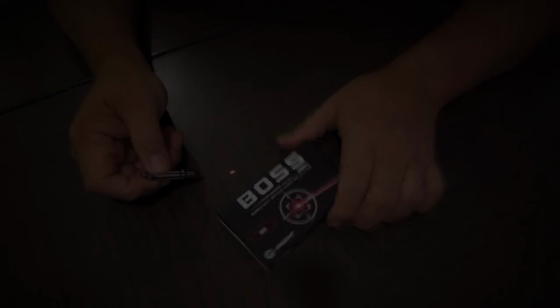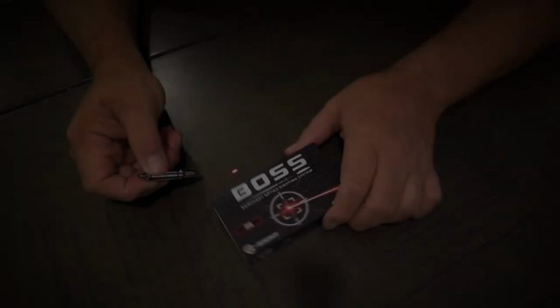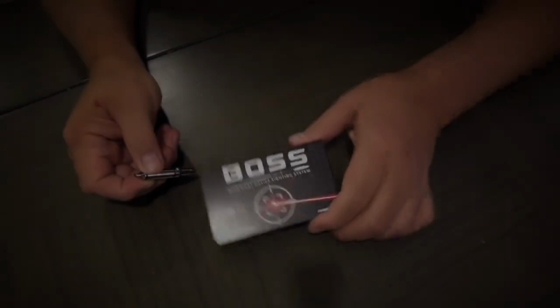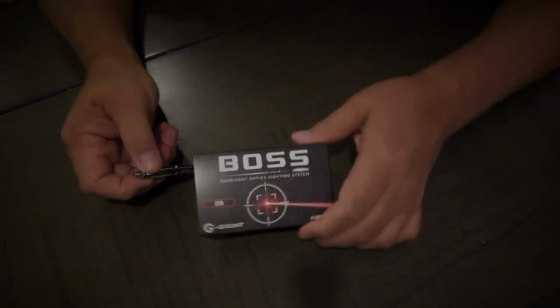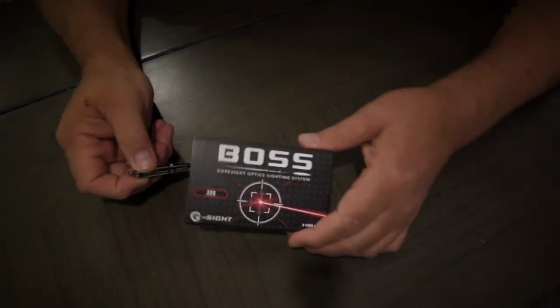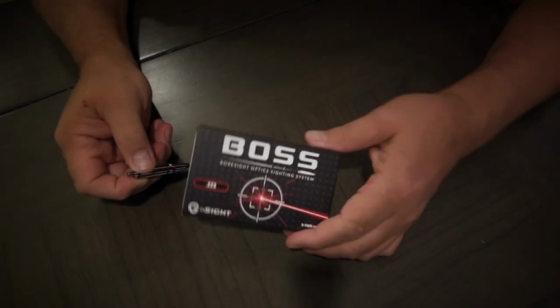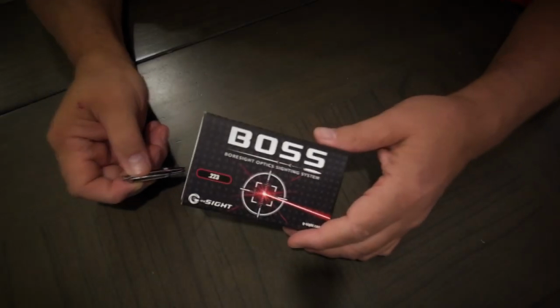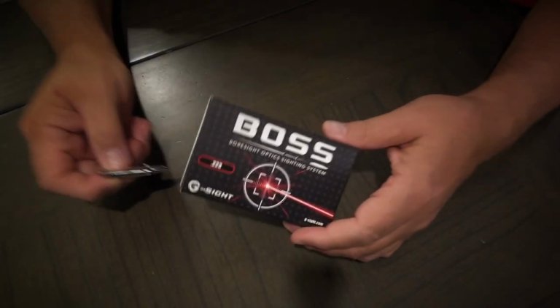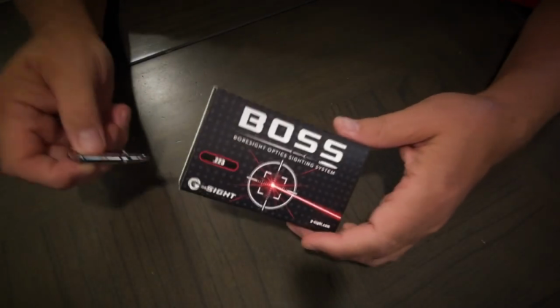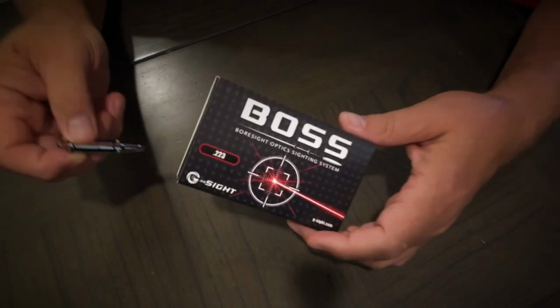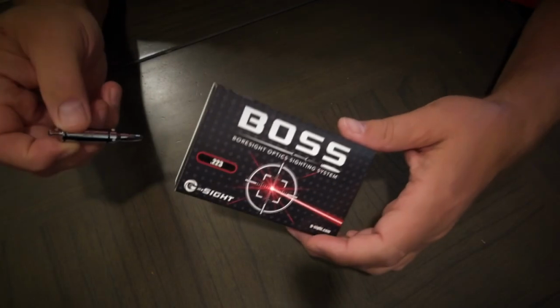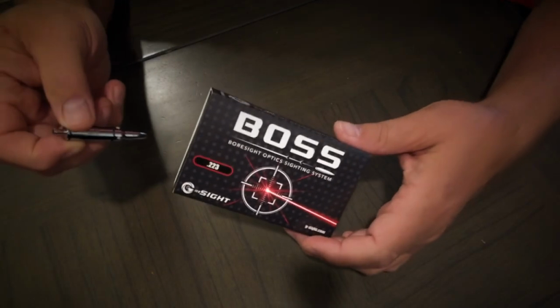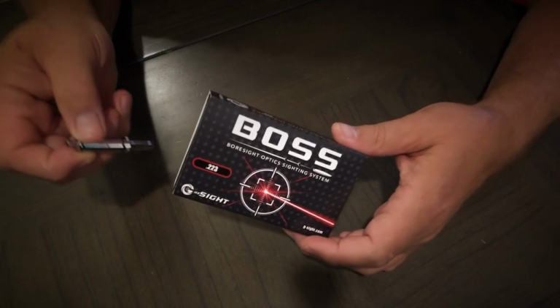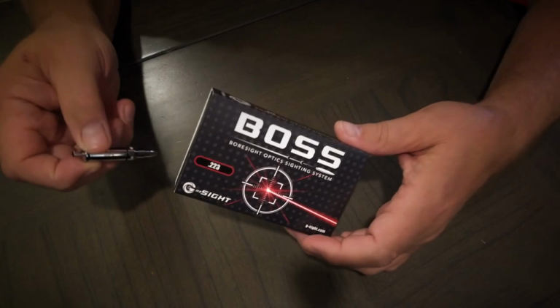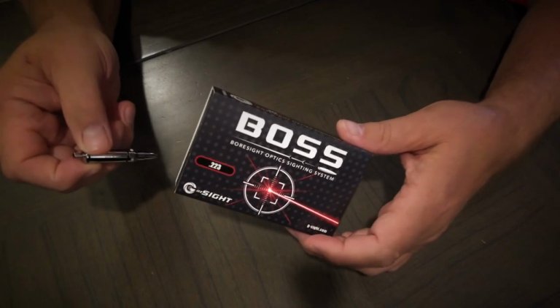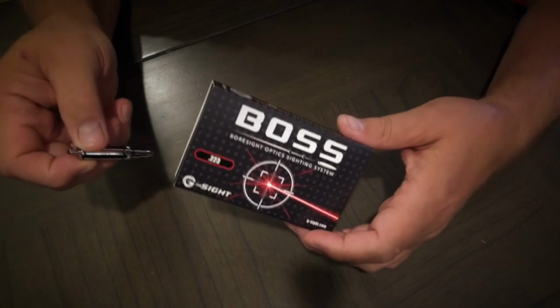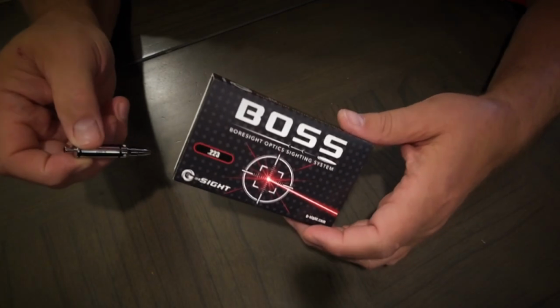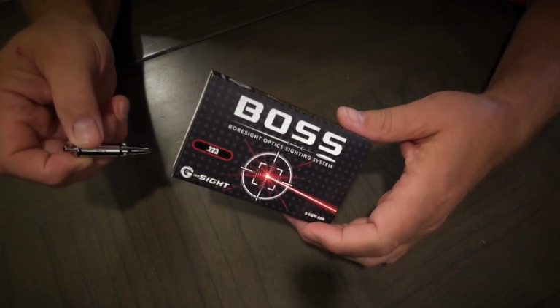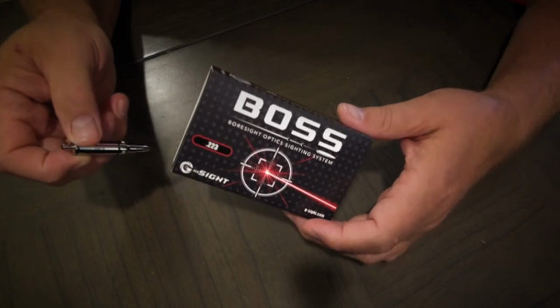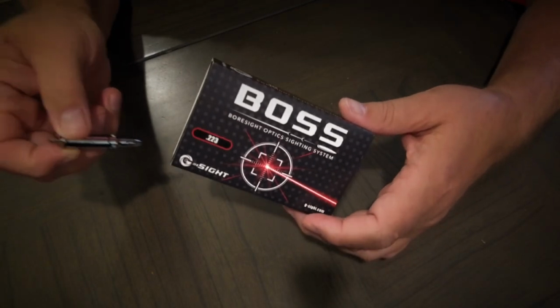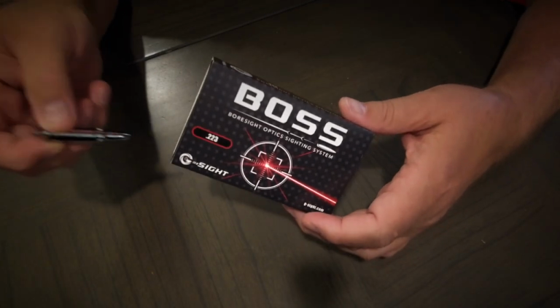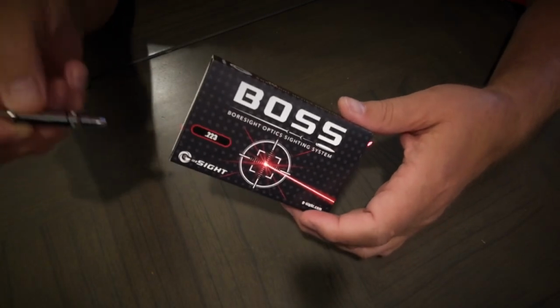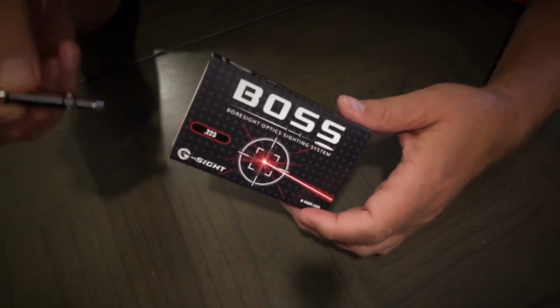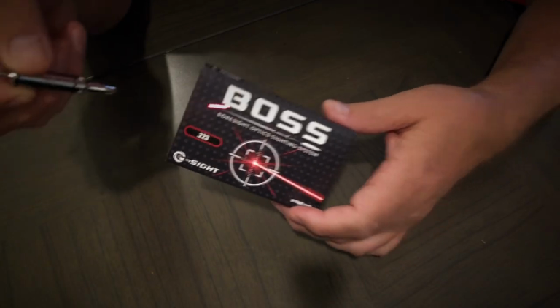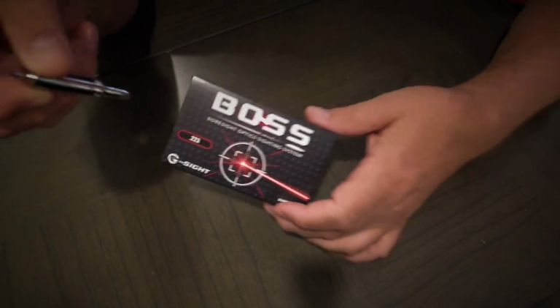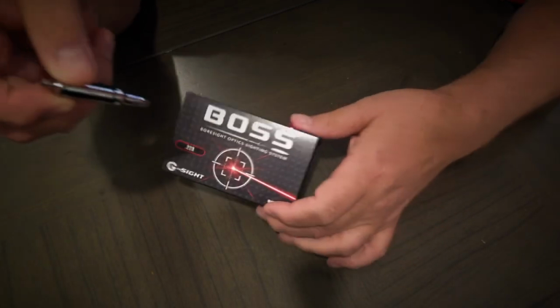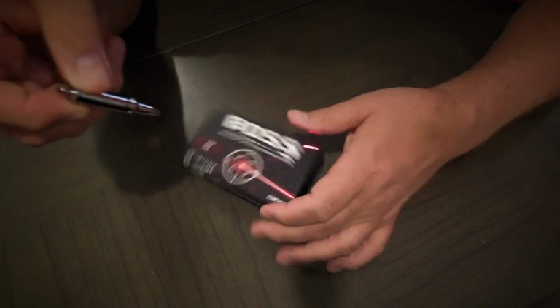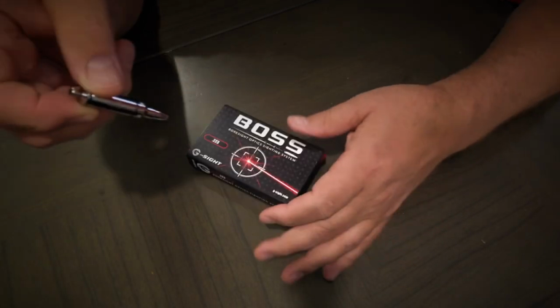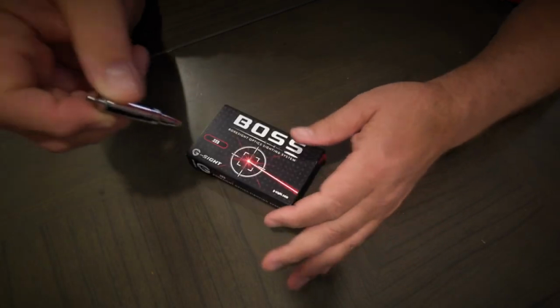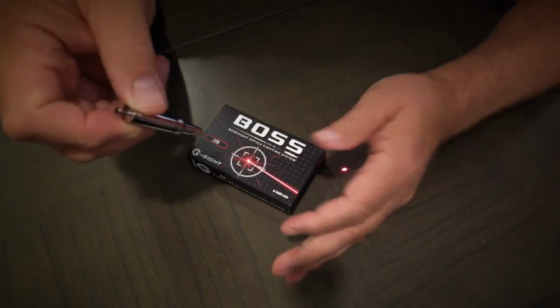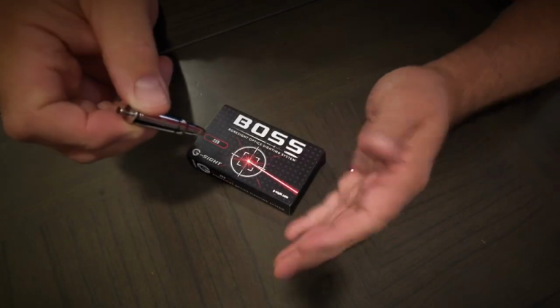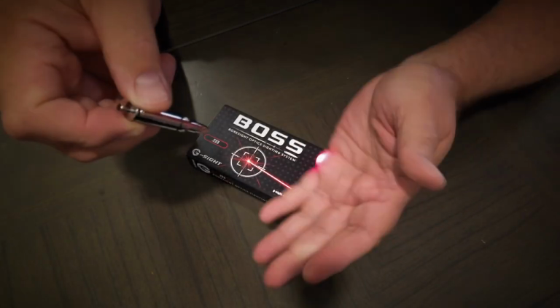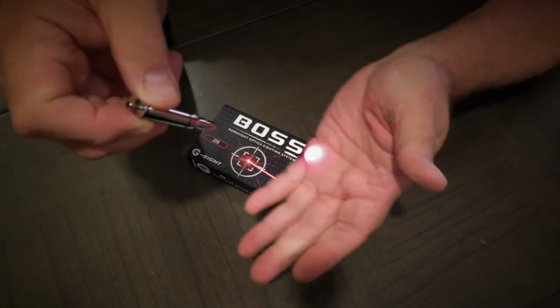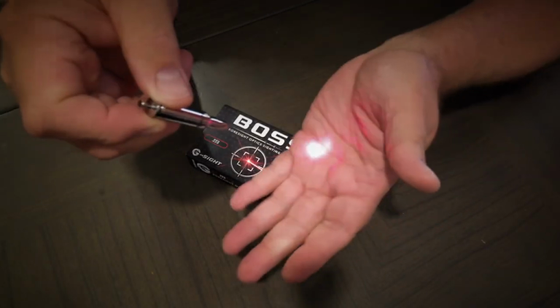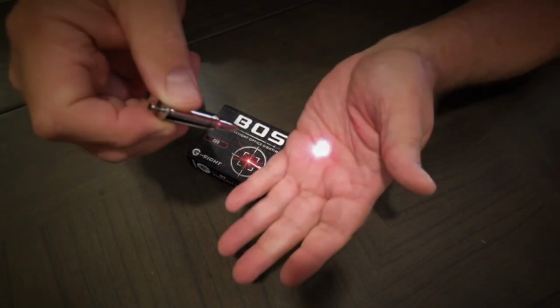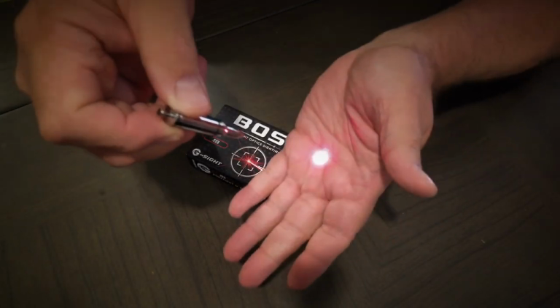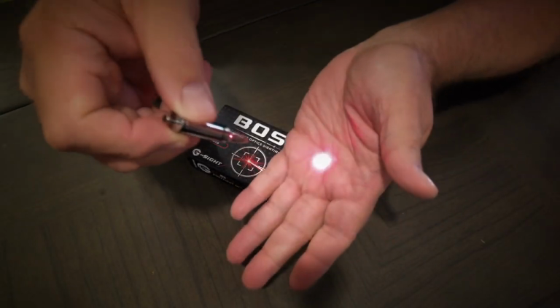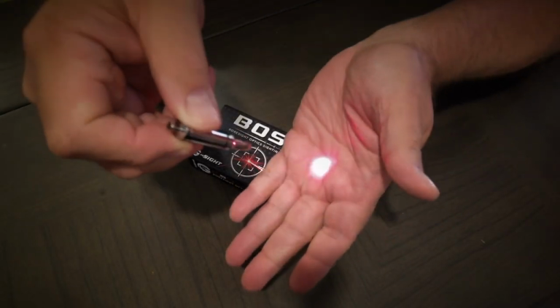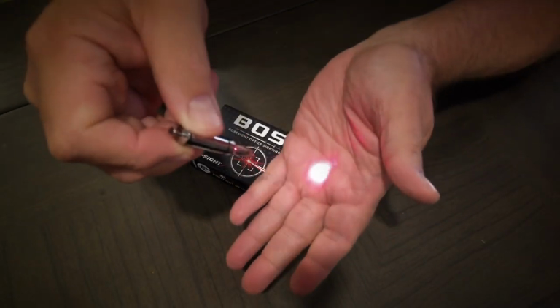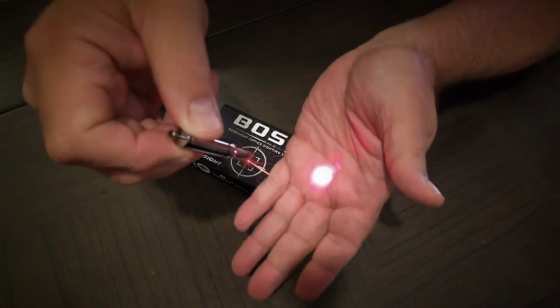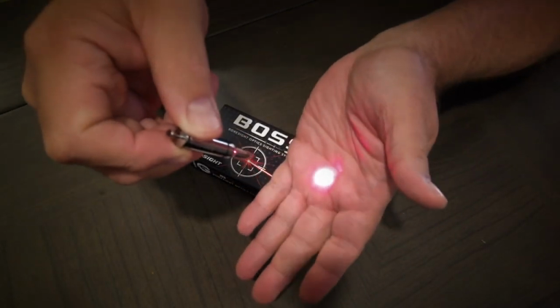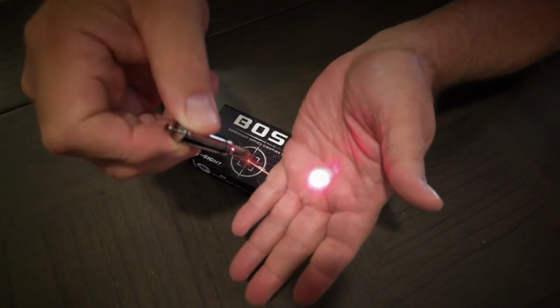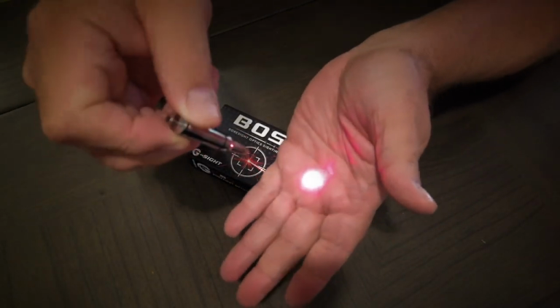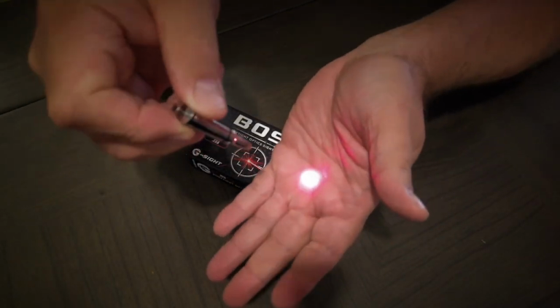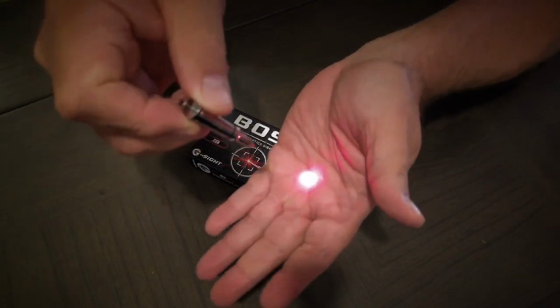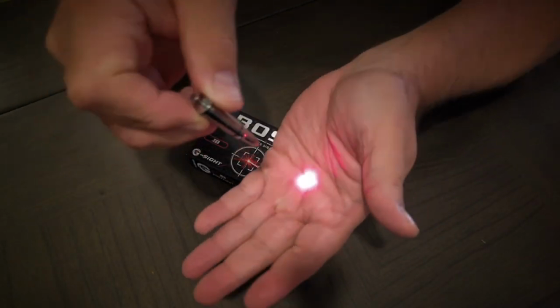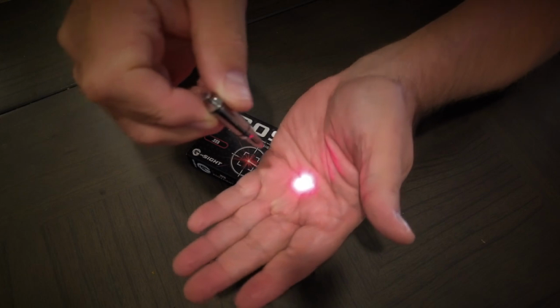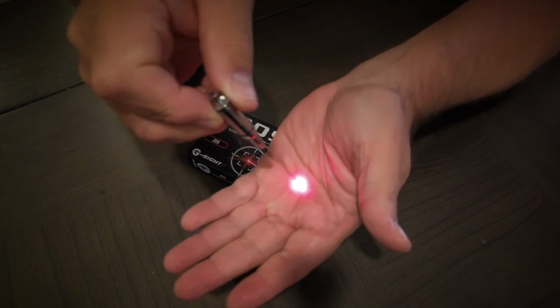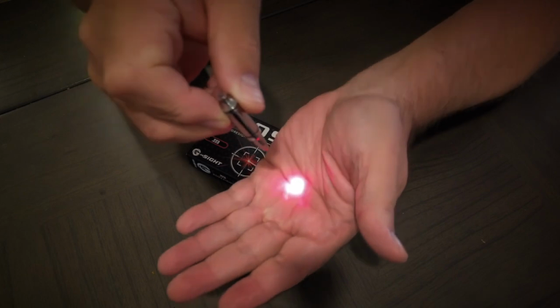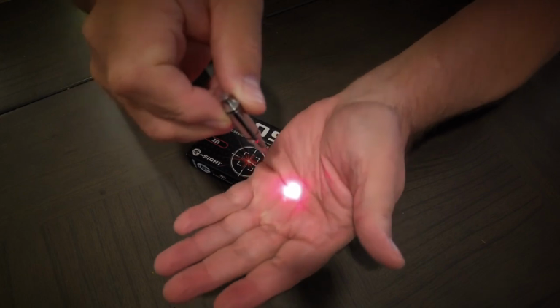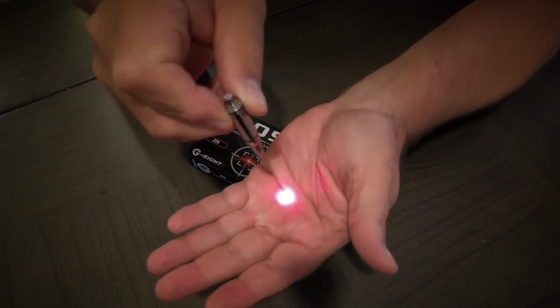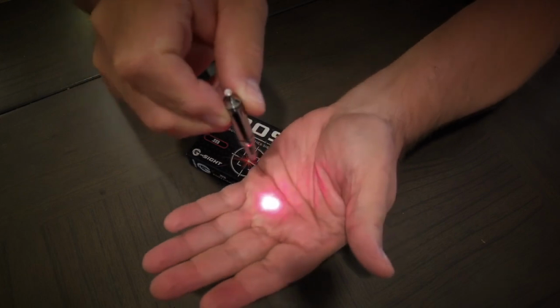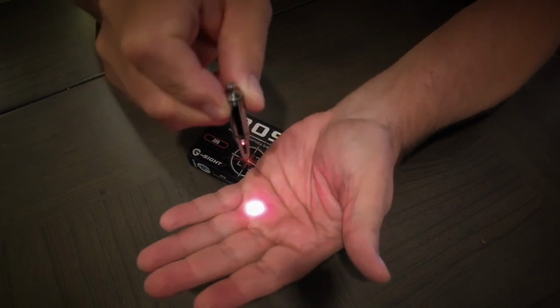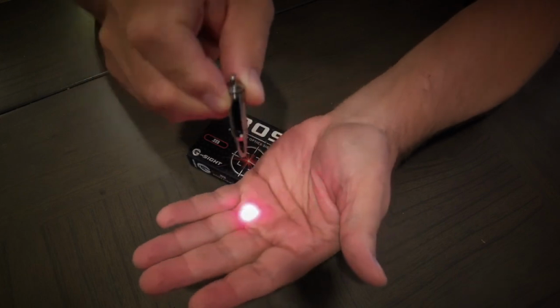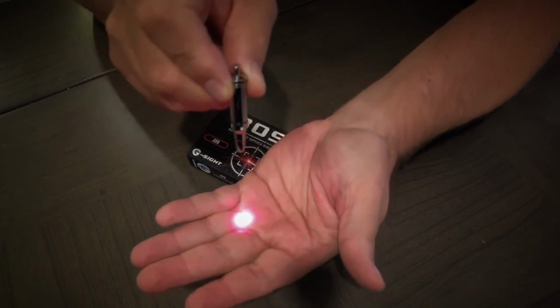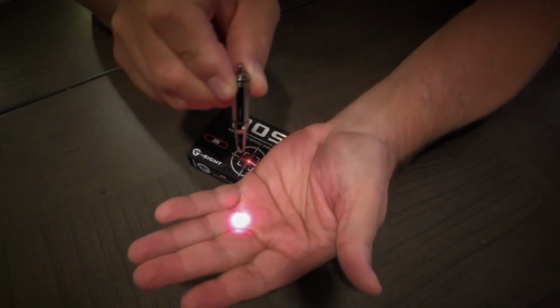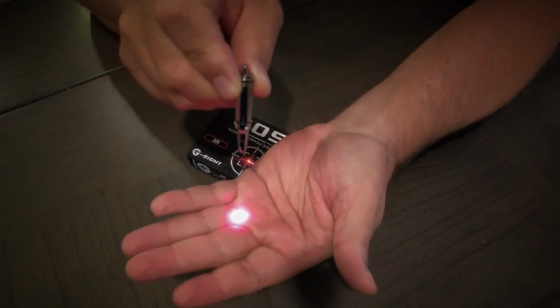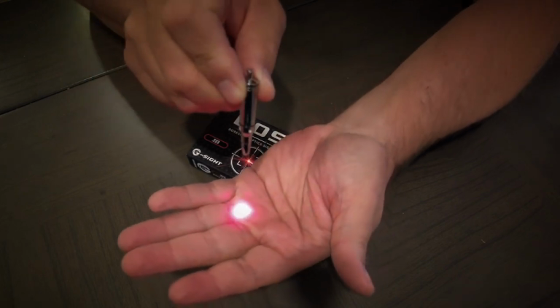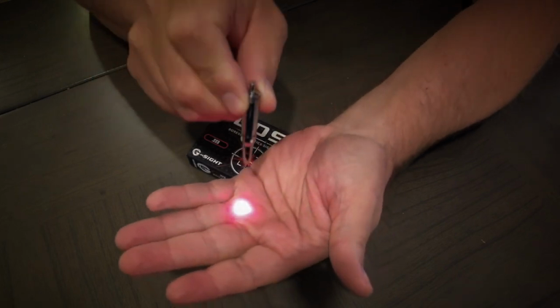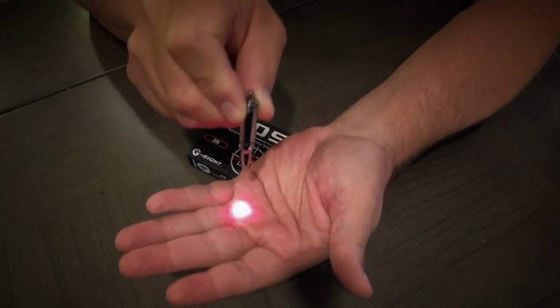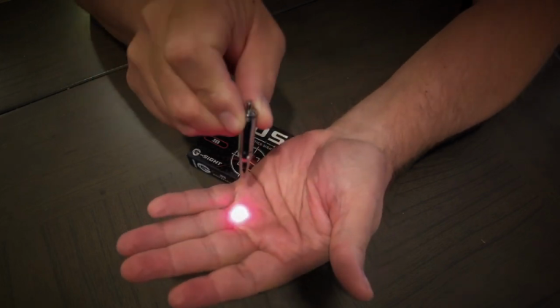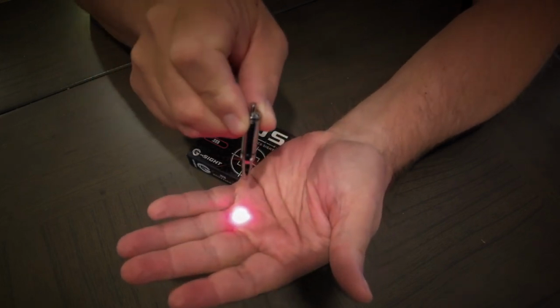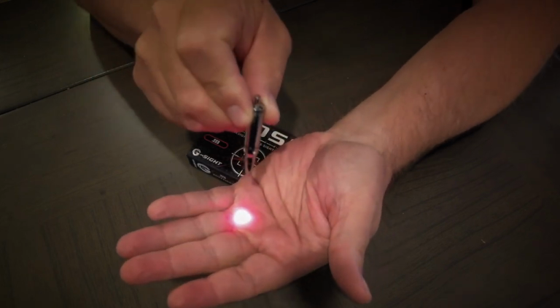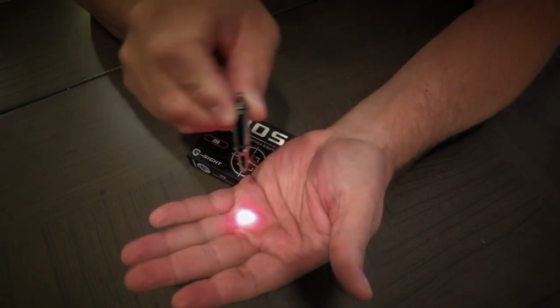Let me show you why this is the best bore sight on the market — and yes, it costs about ten dollars more, but there's a reason.